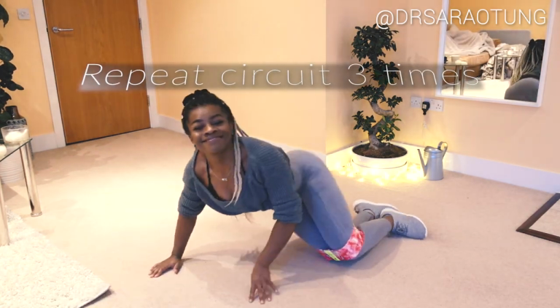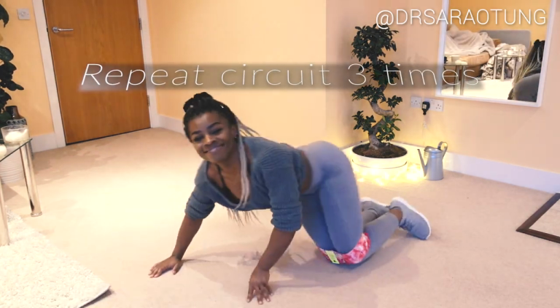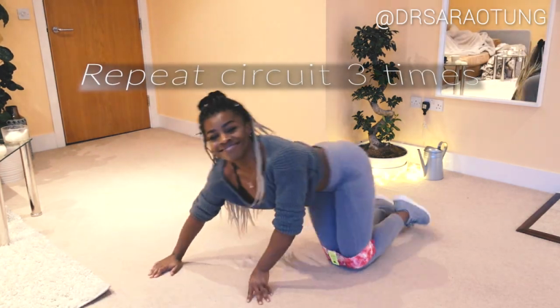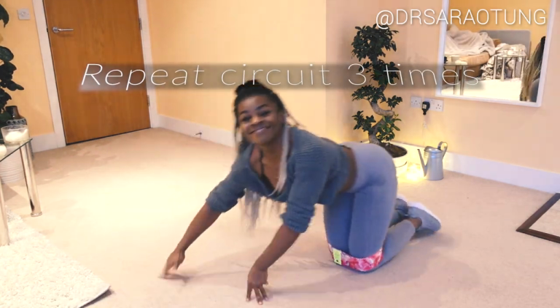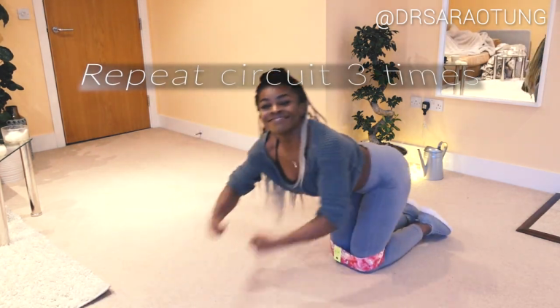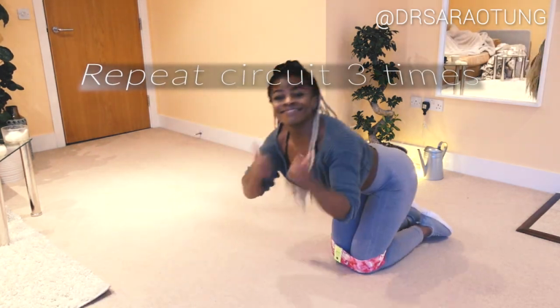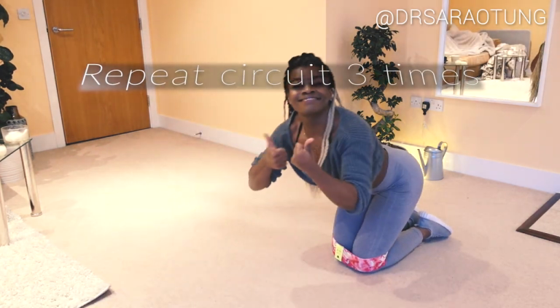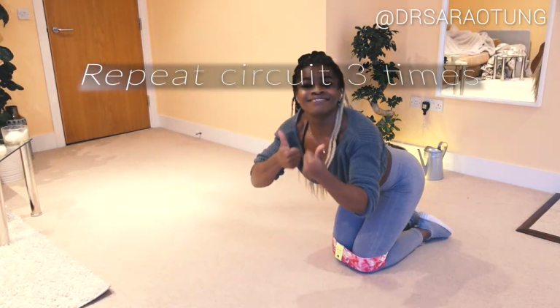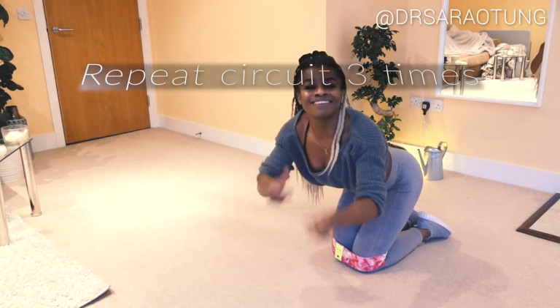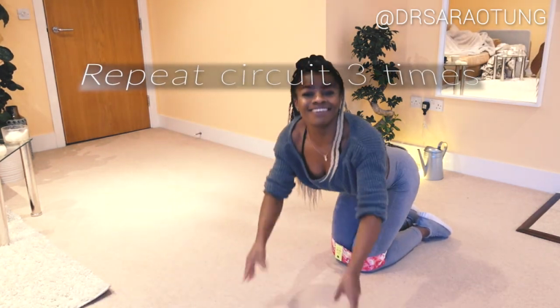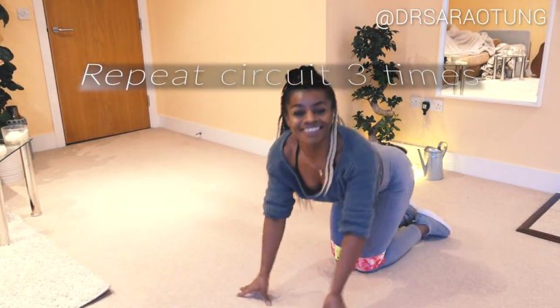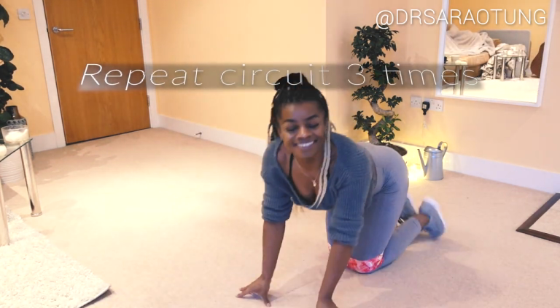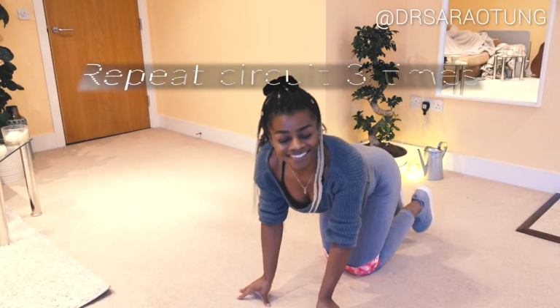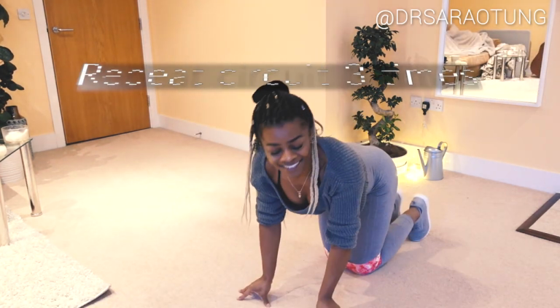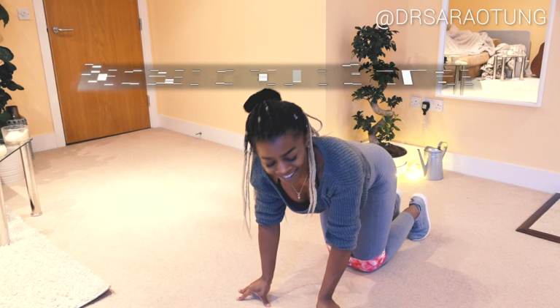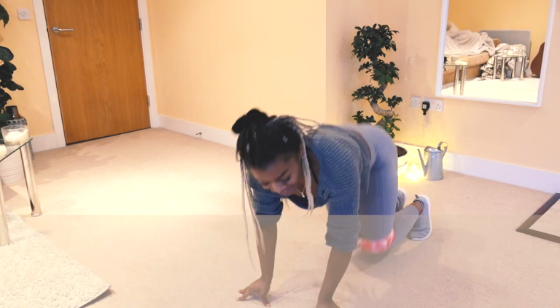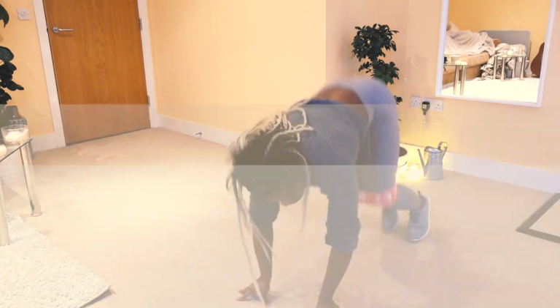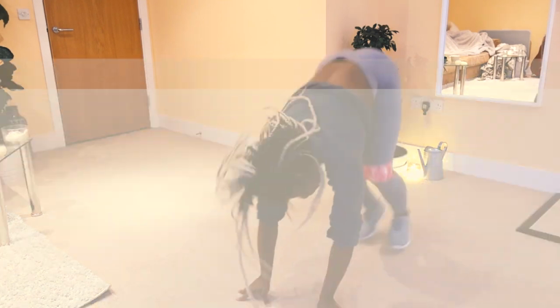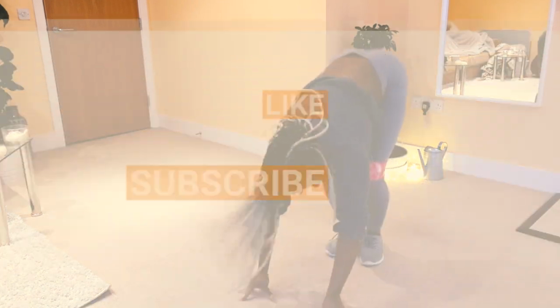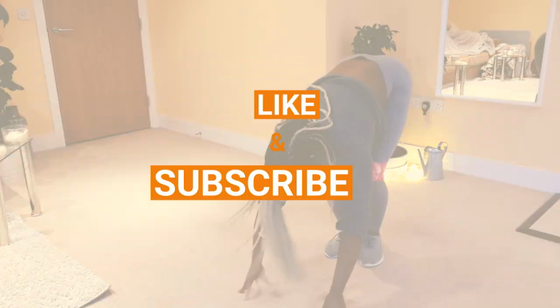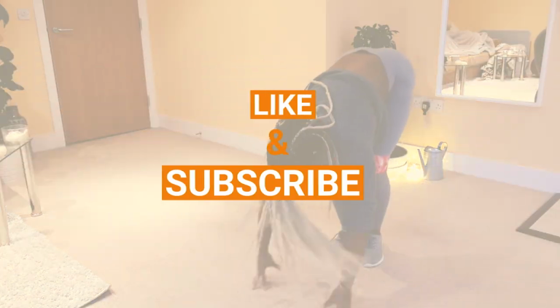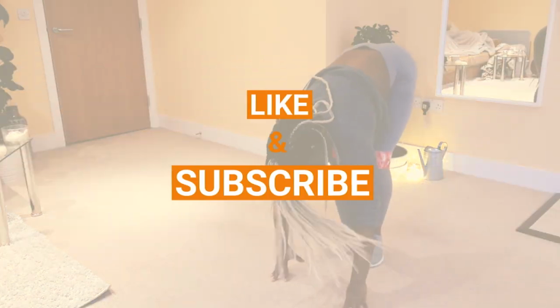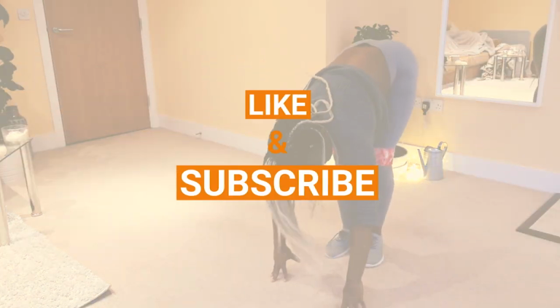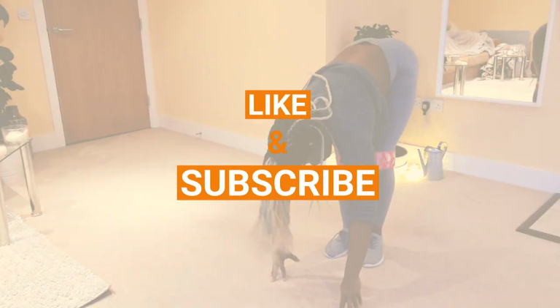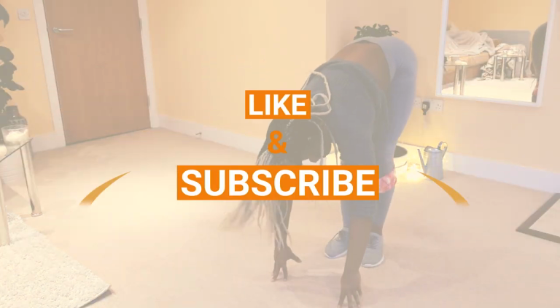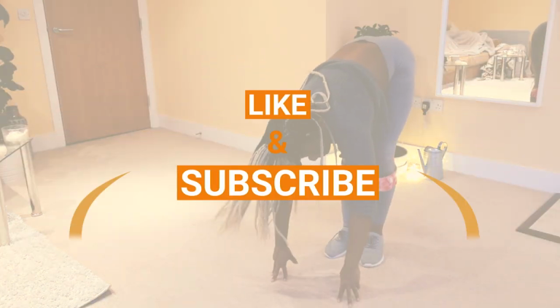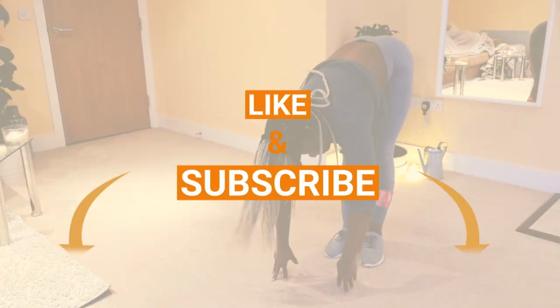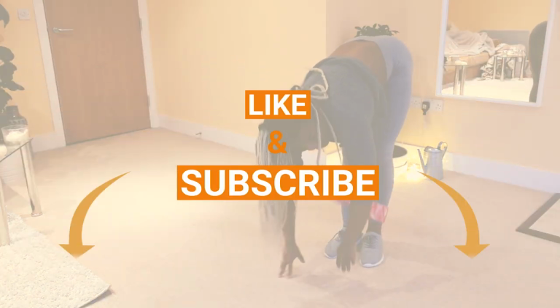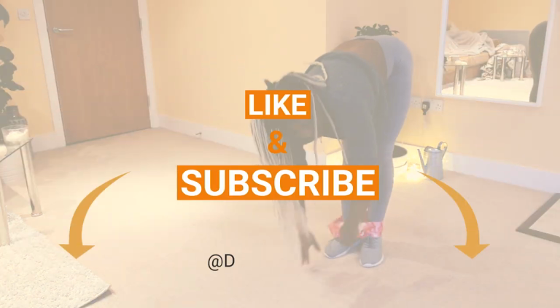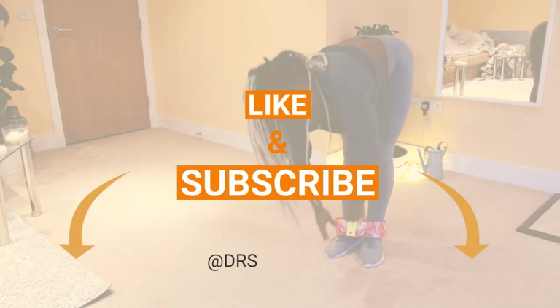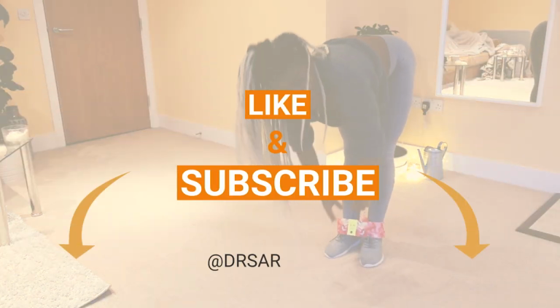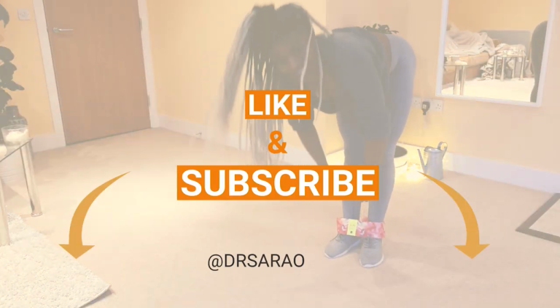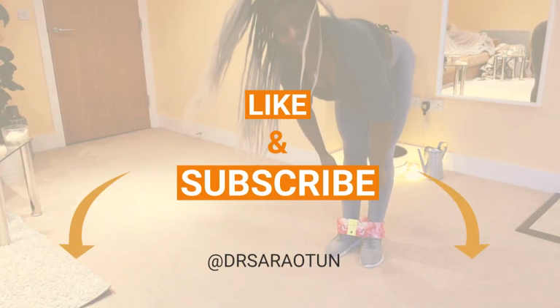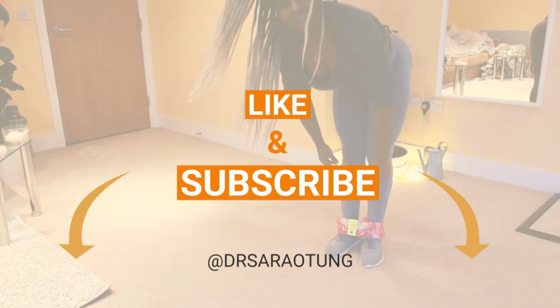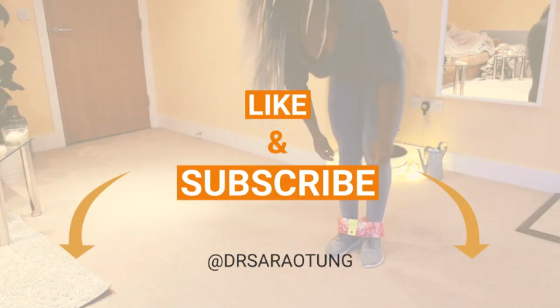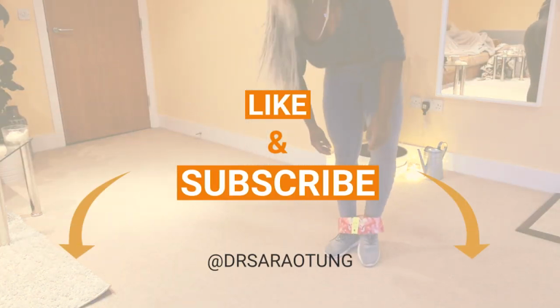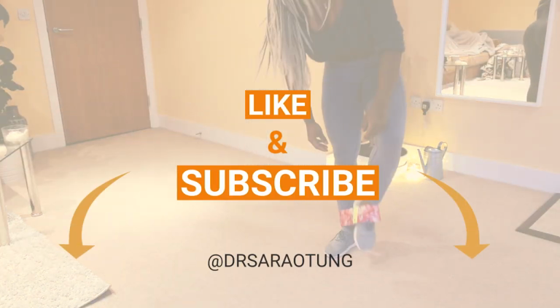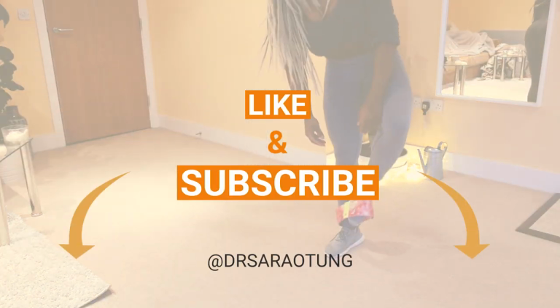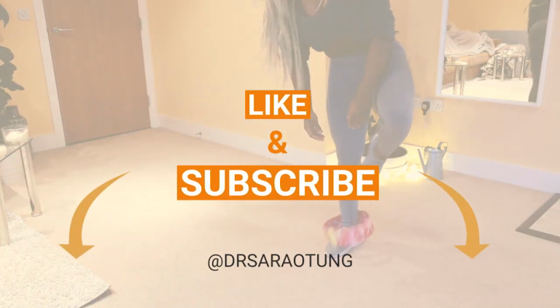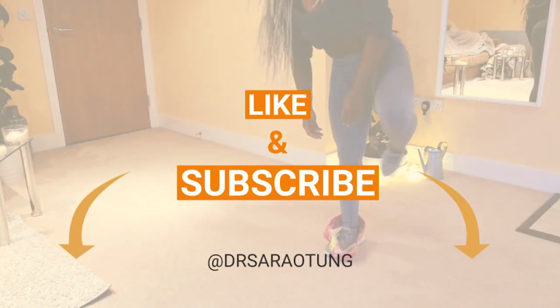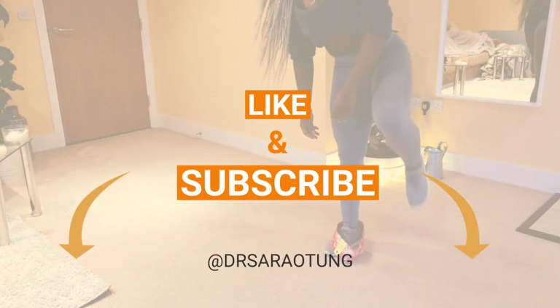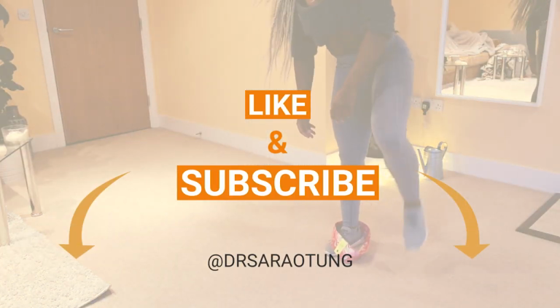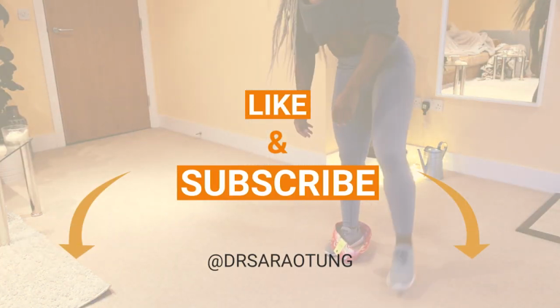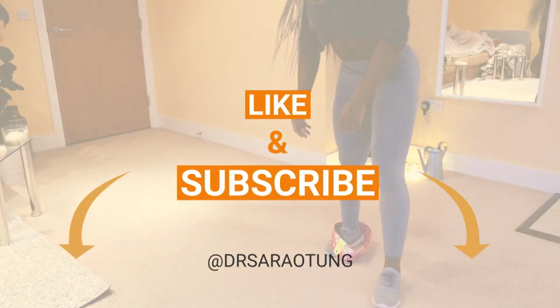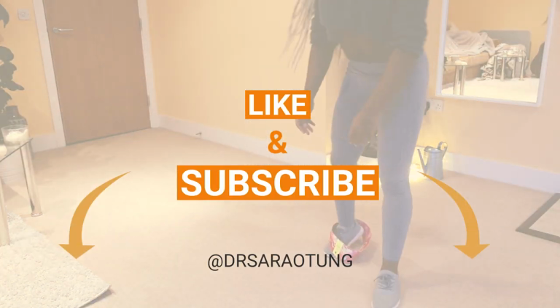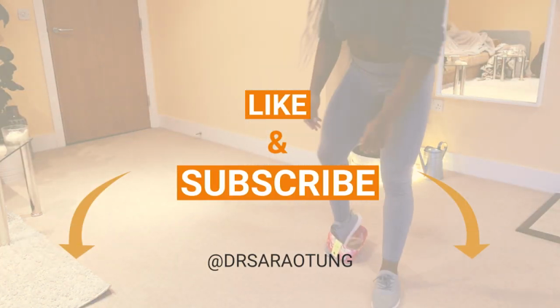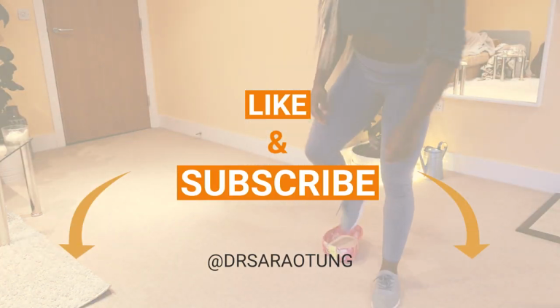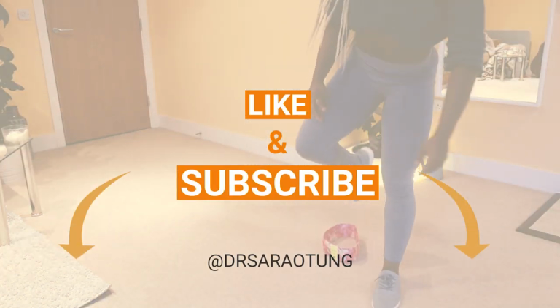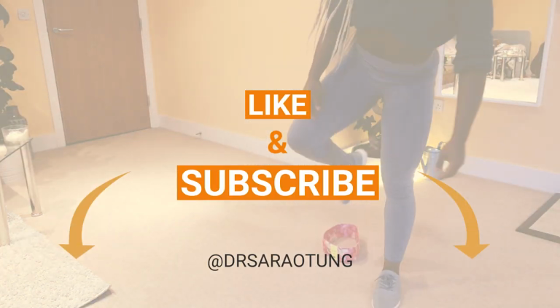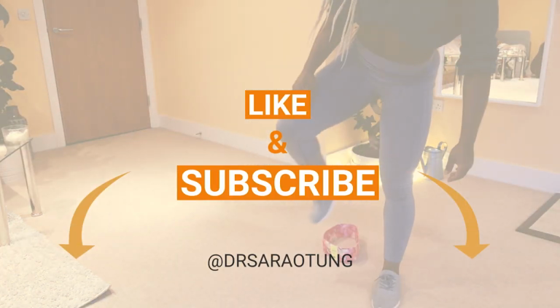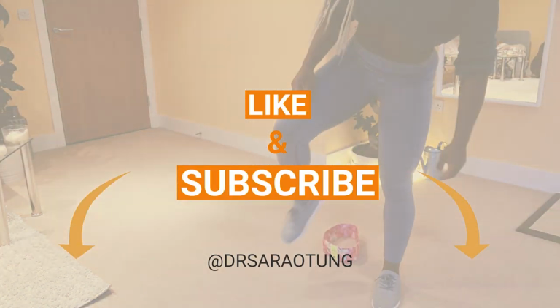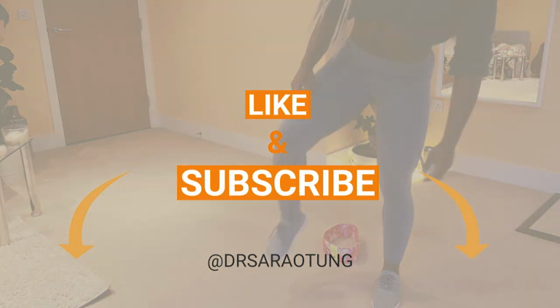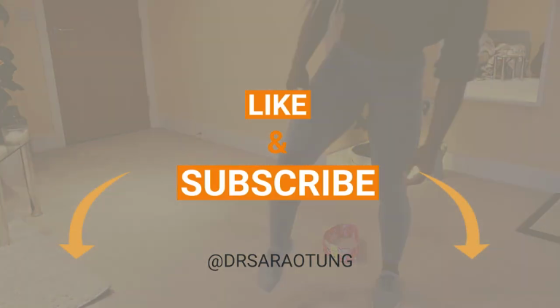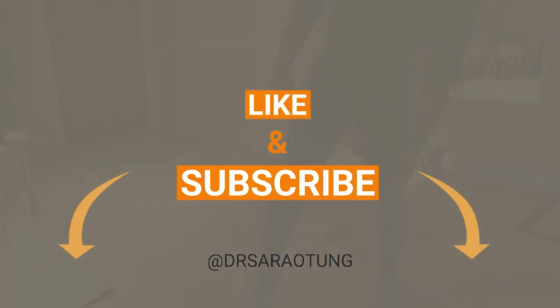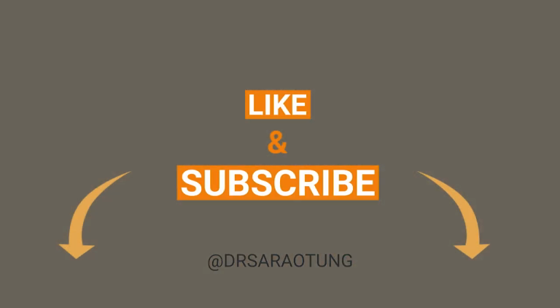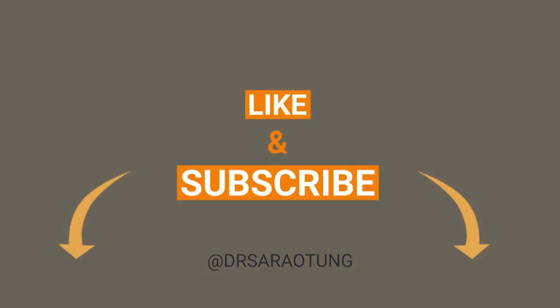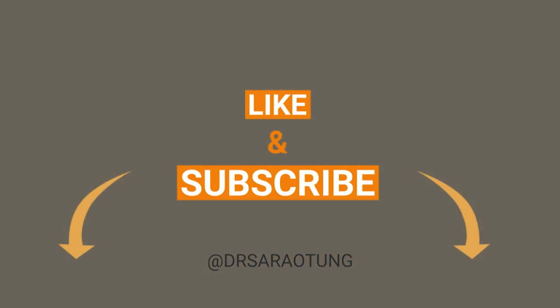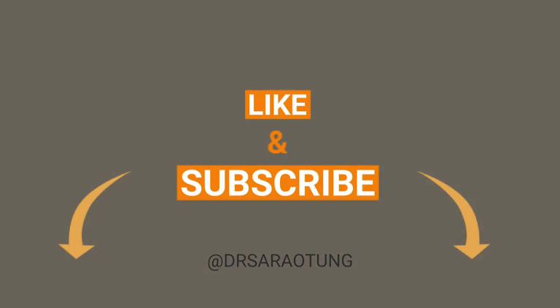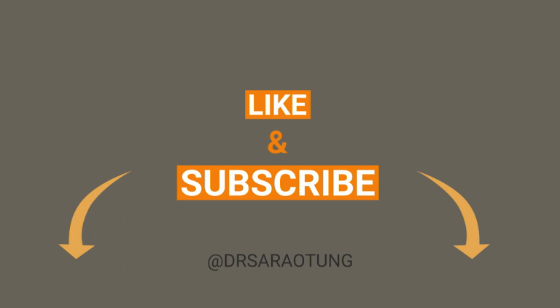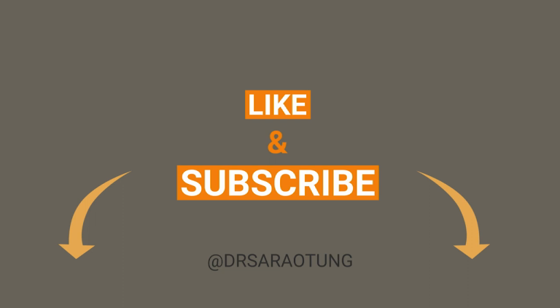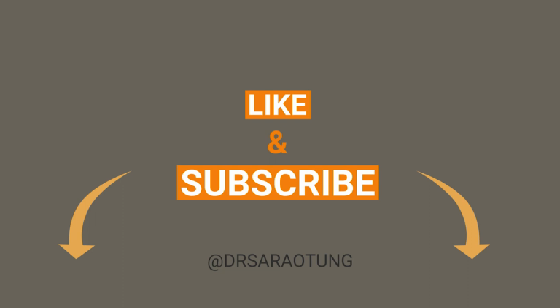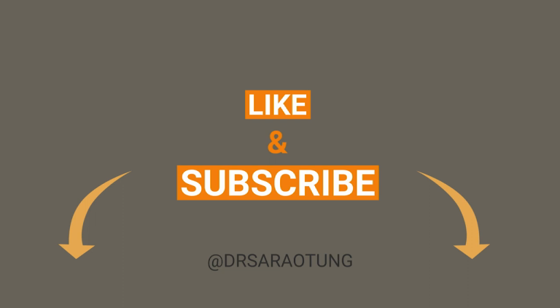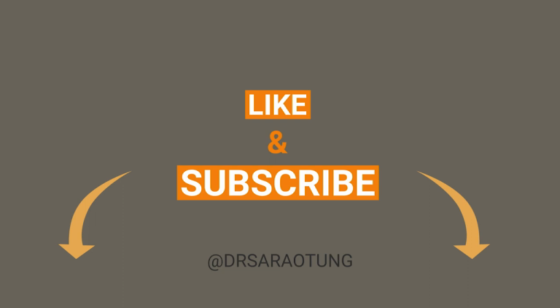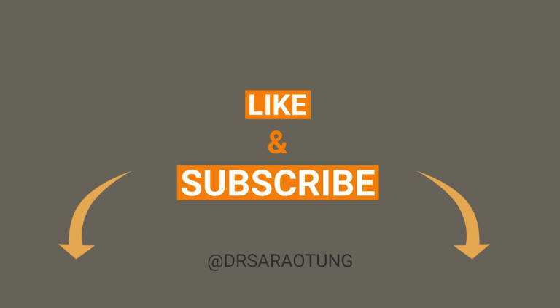Thank you so much for watching! Make sure you subscribe for more videos and let me know in the comments how you find this workout. I'll see you in my next video — love you, bye!